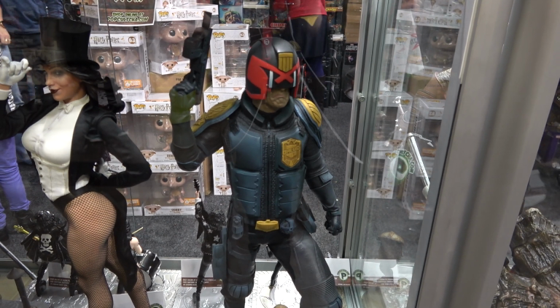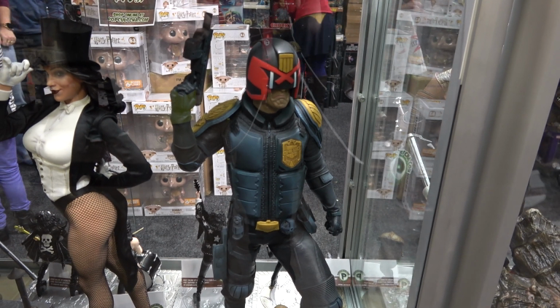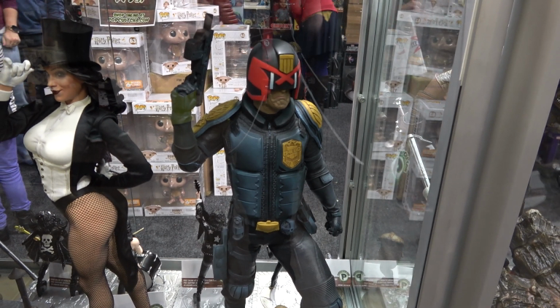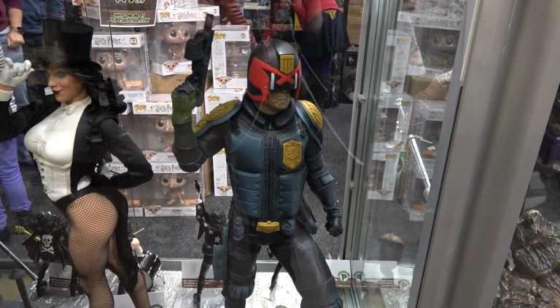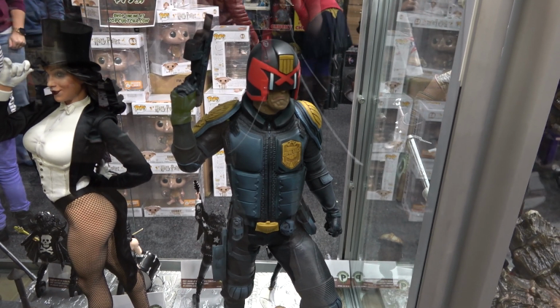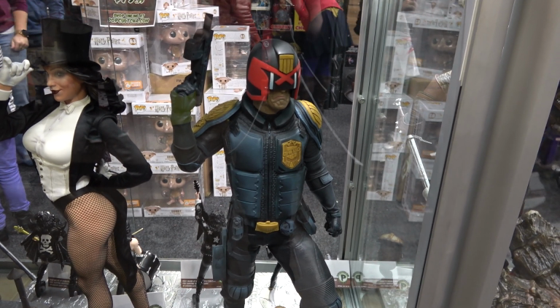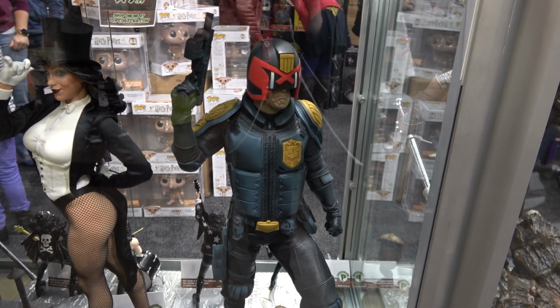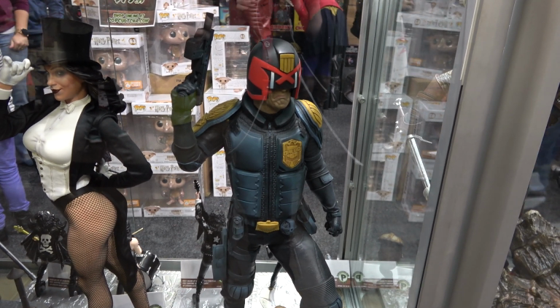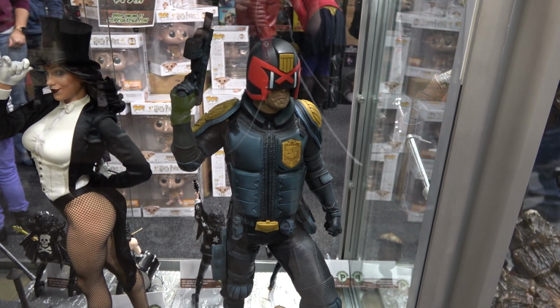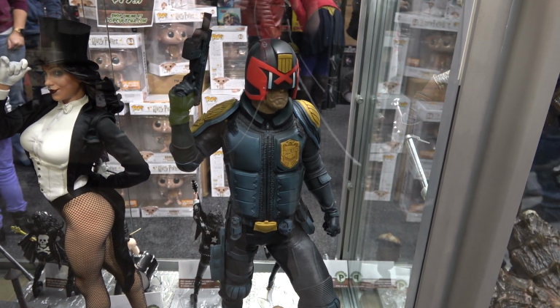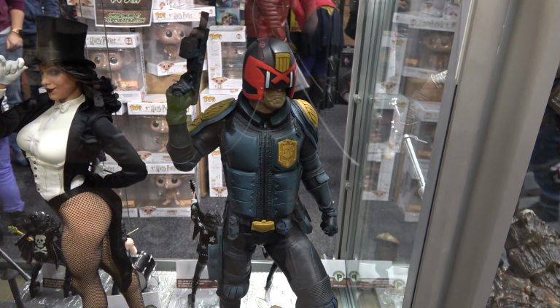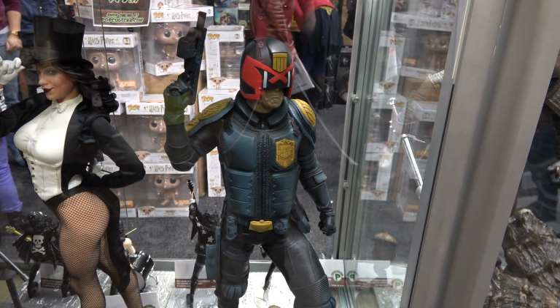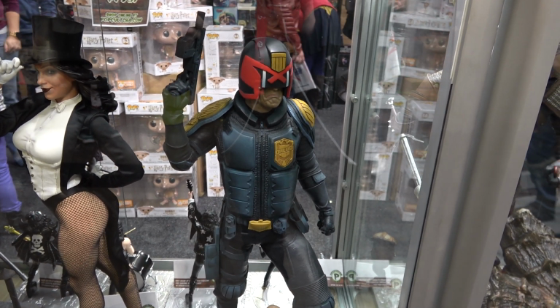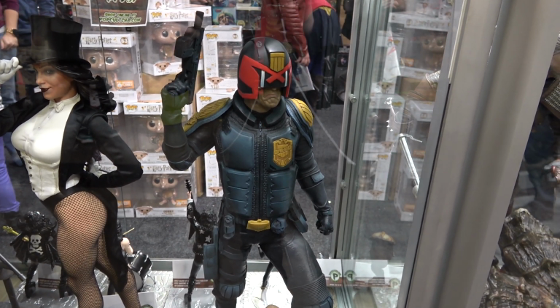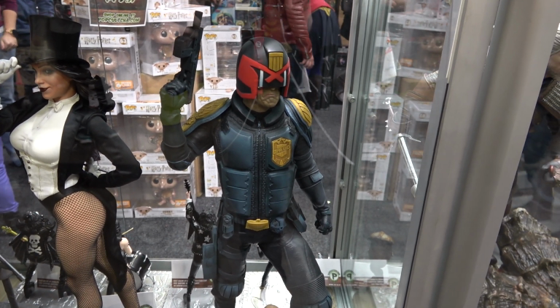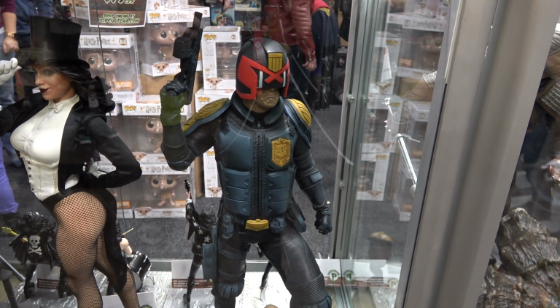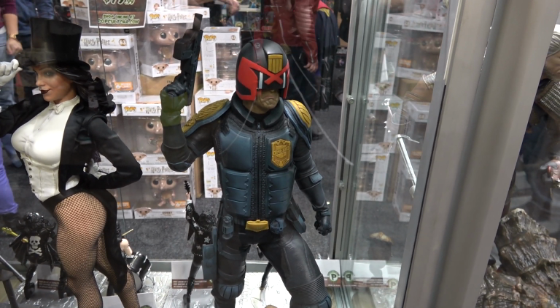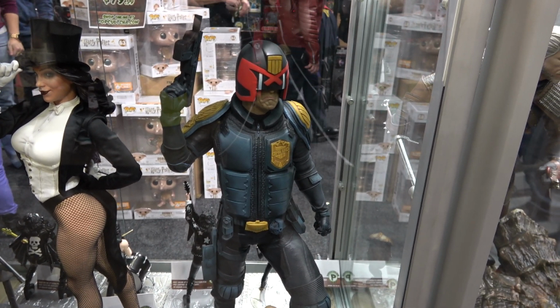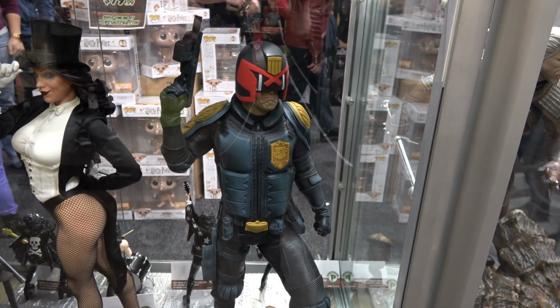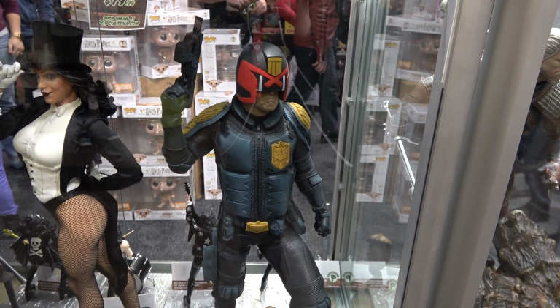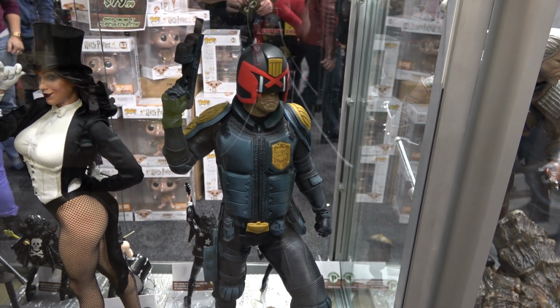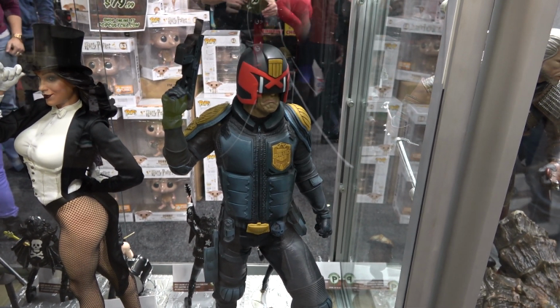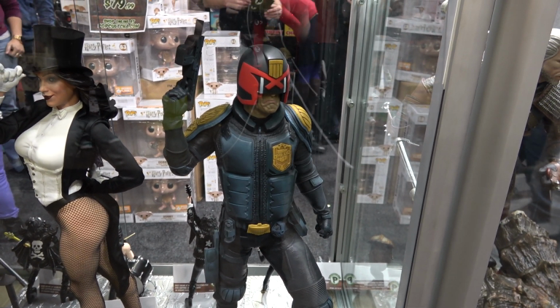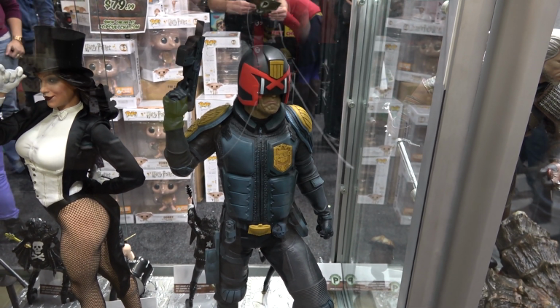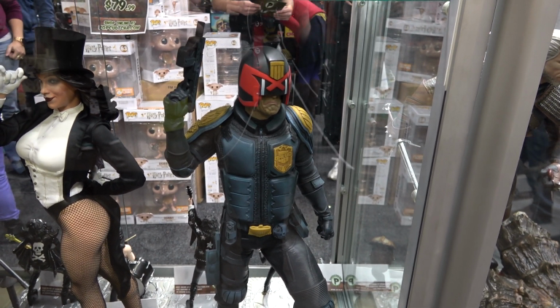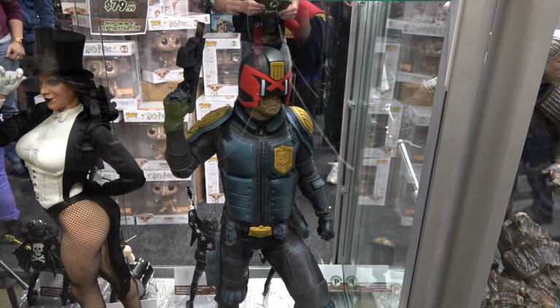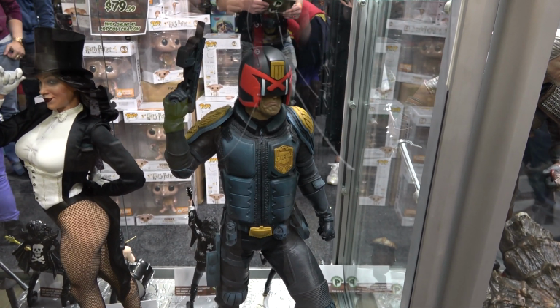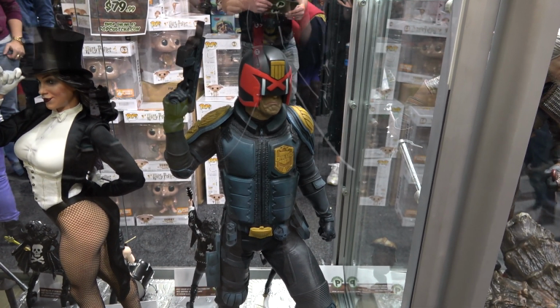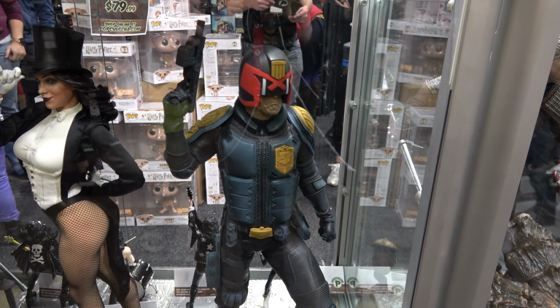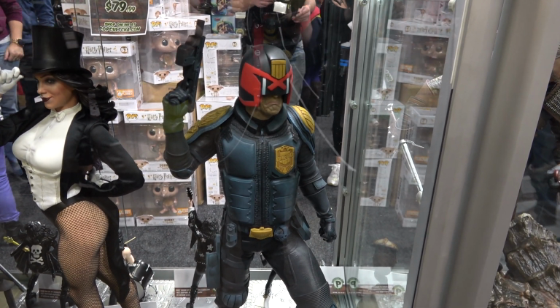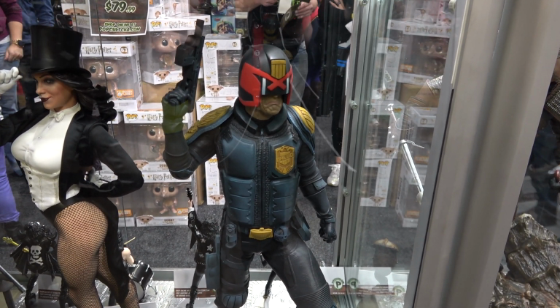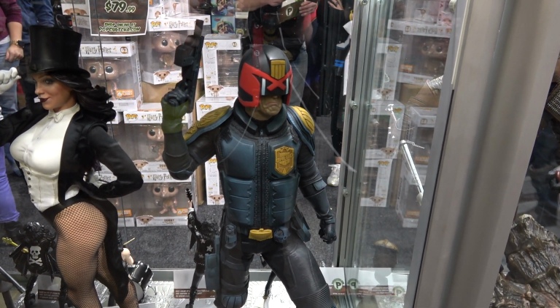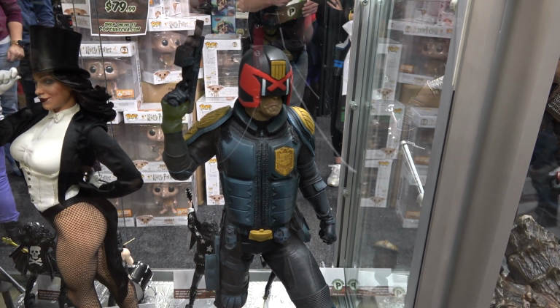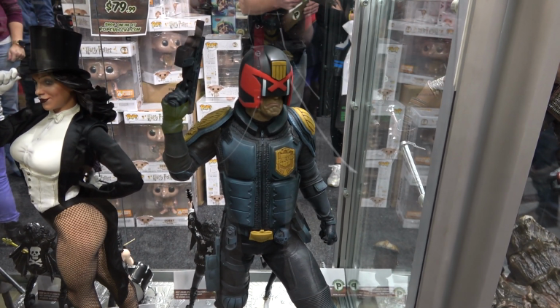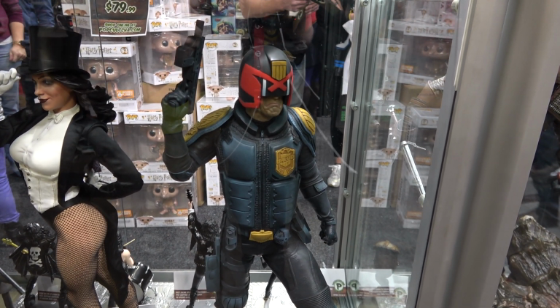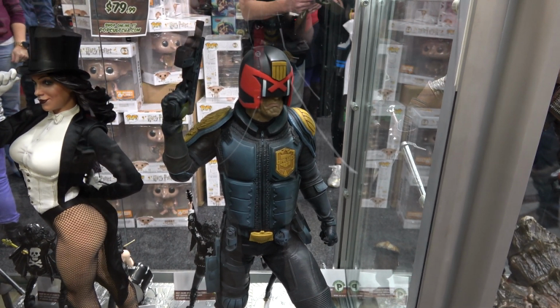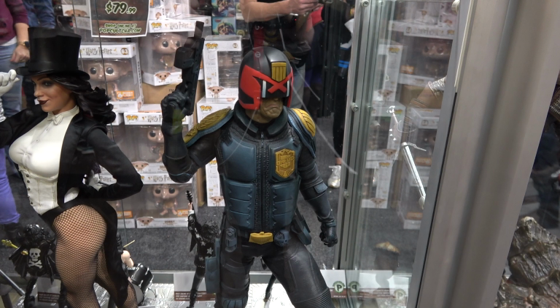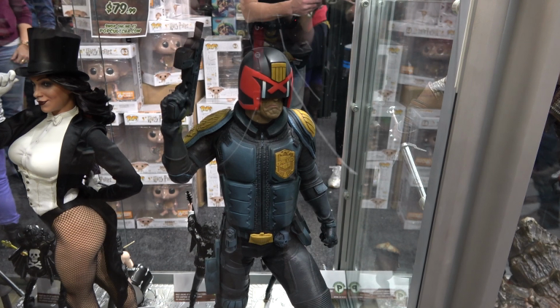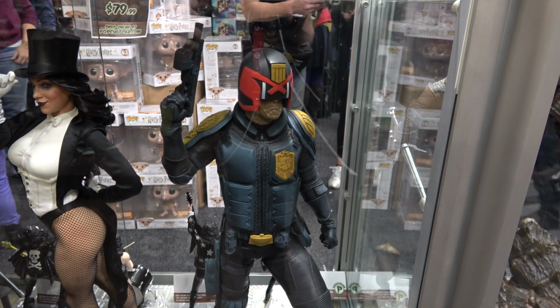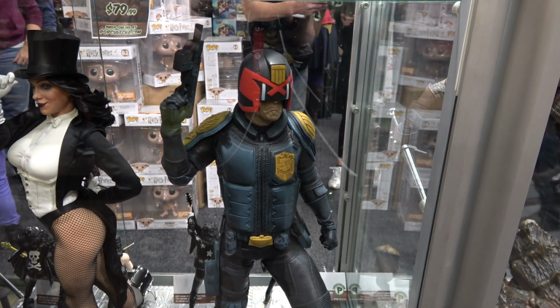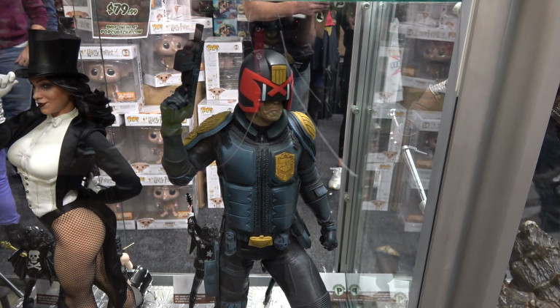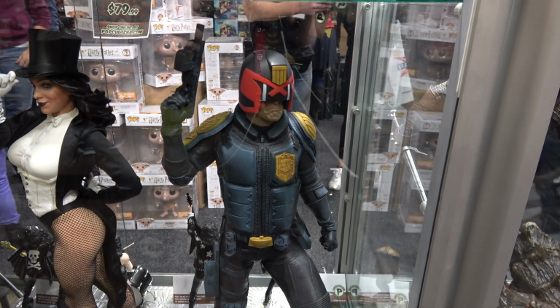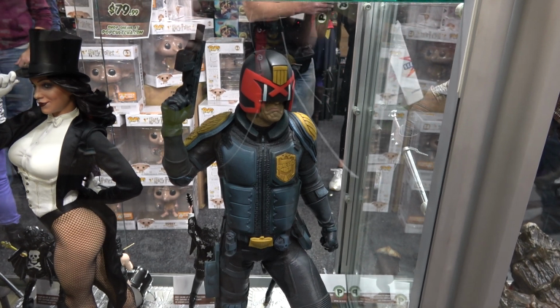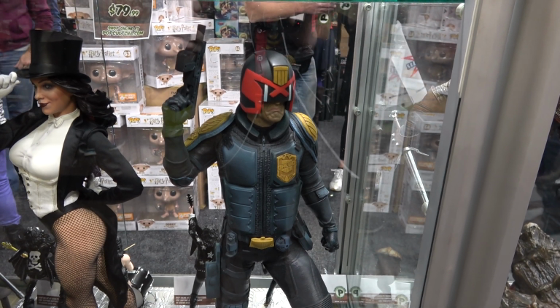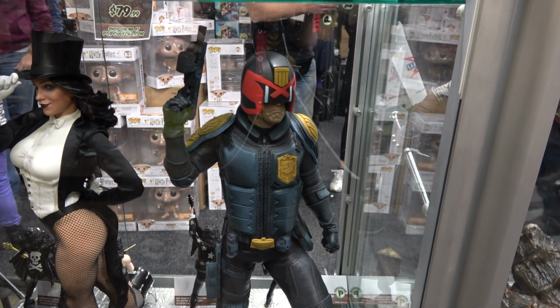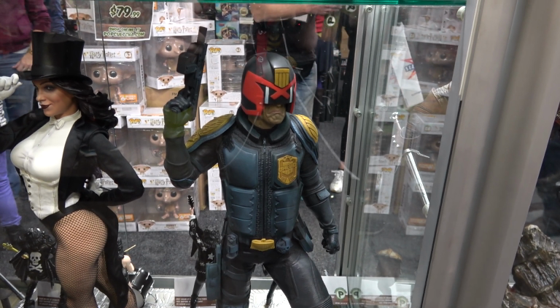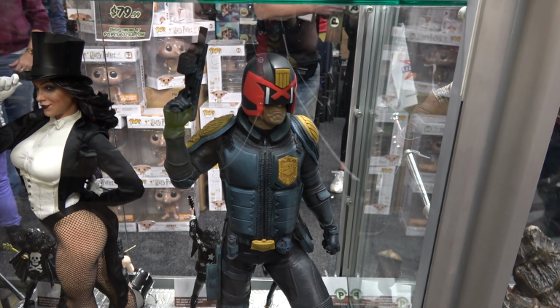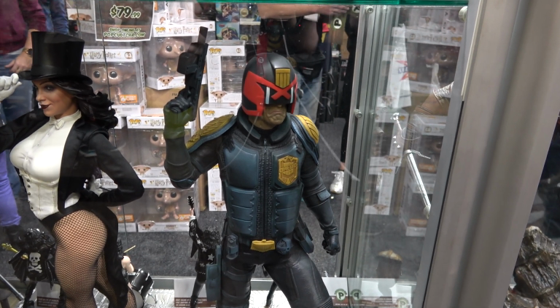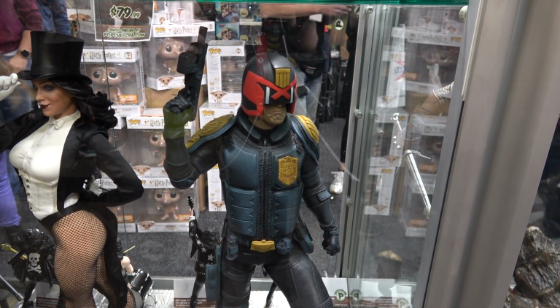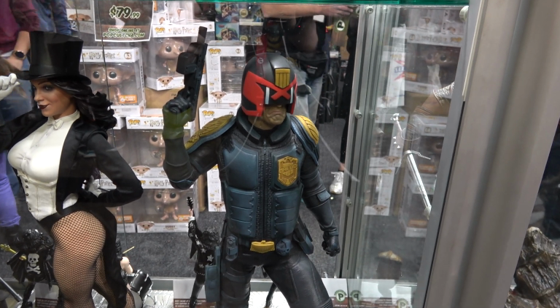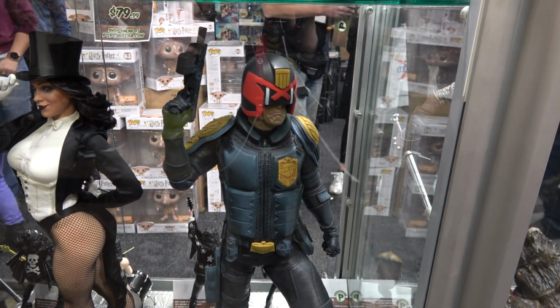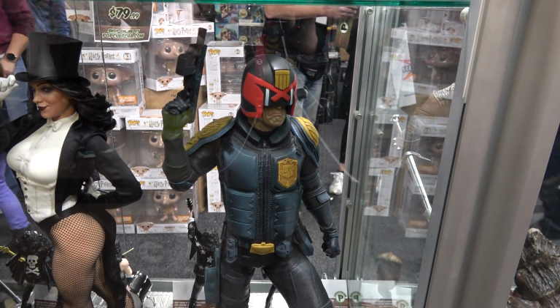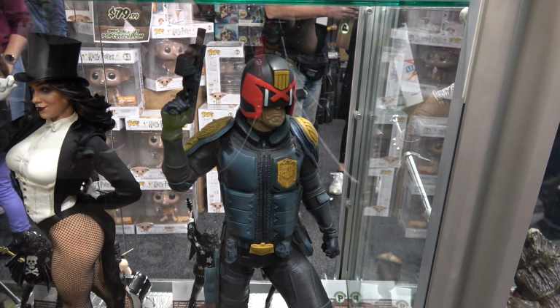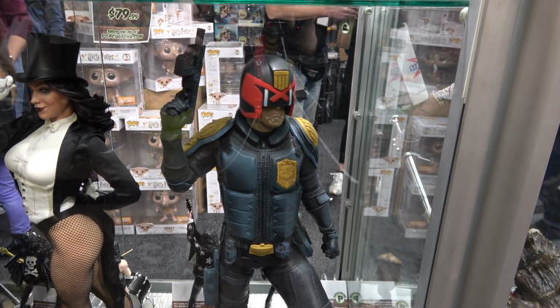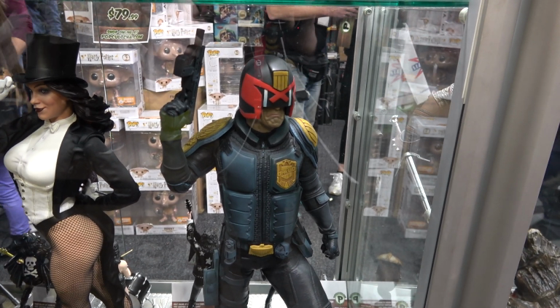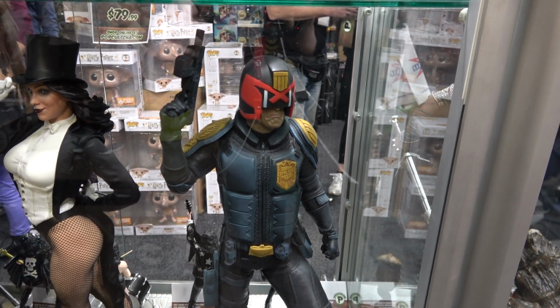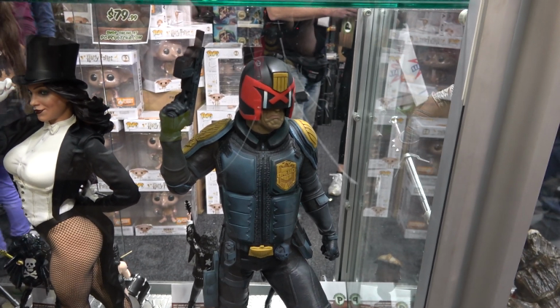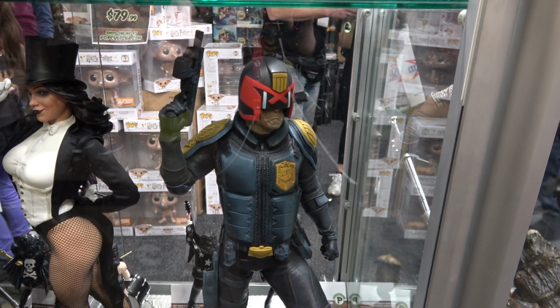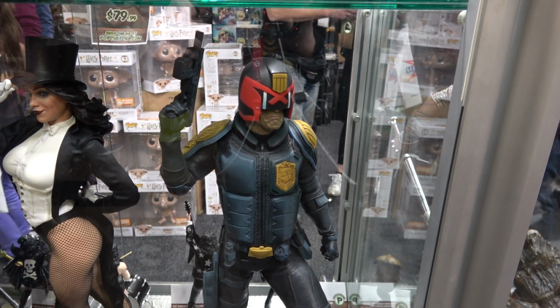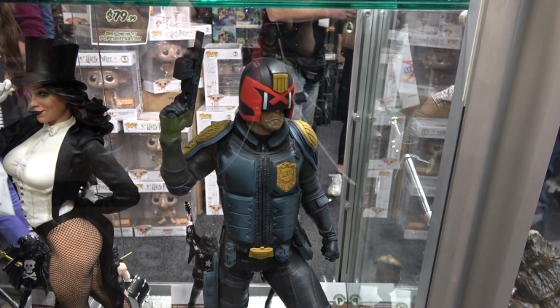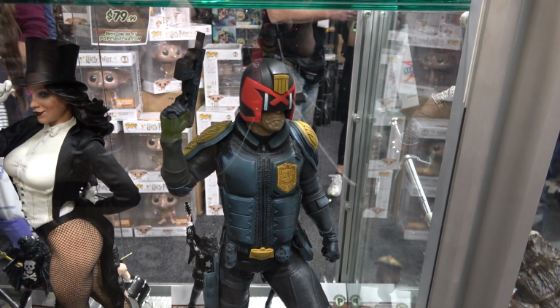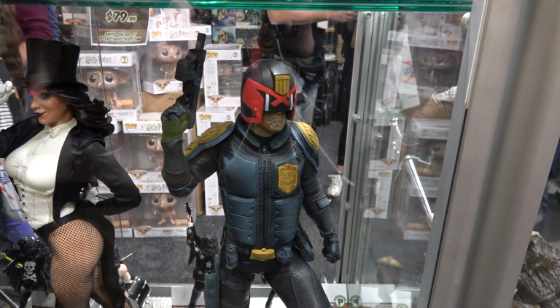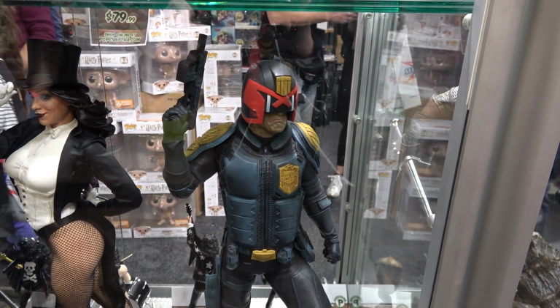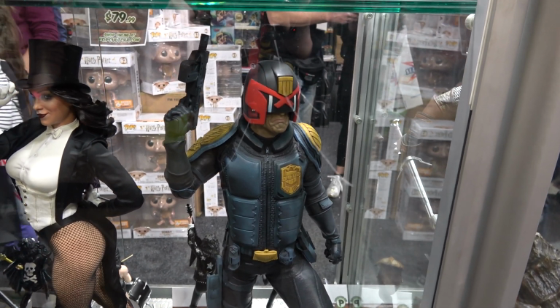Hey guys, Cisco again at City Supernova 2018 at the Pop Culture booth, just having a little bit closer look at the PCS Judge Dredd.